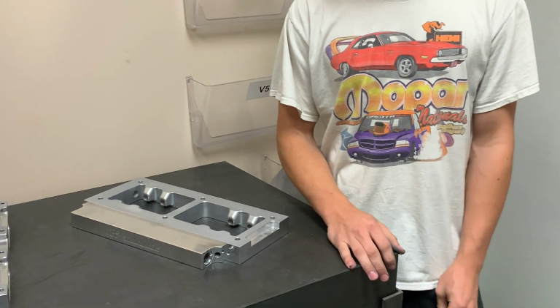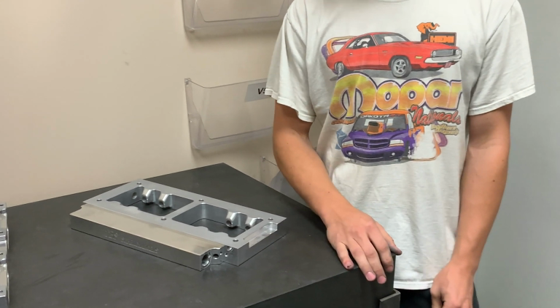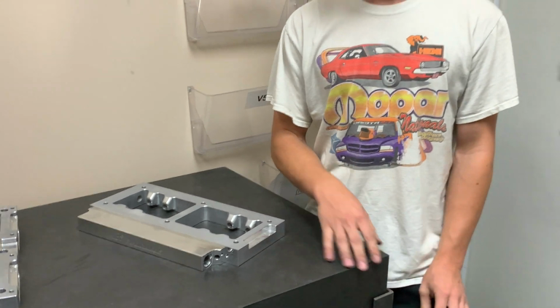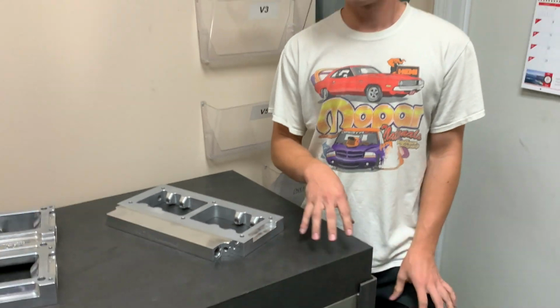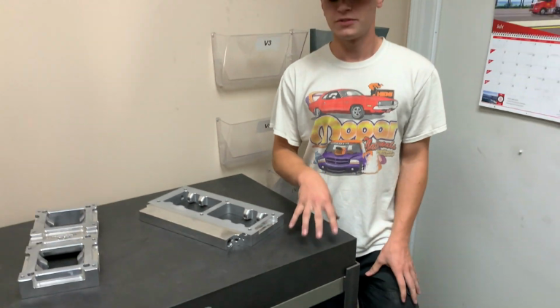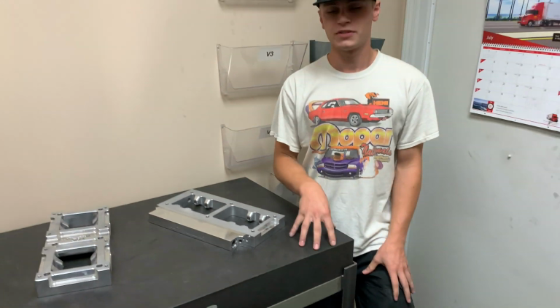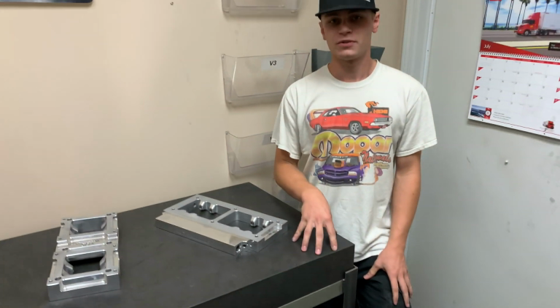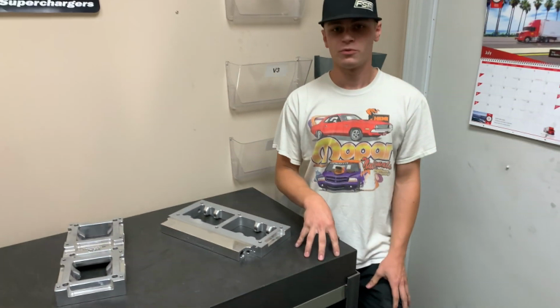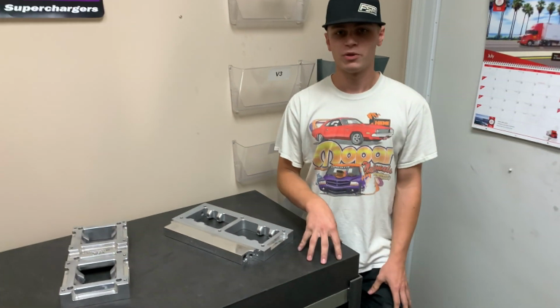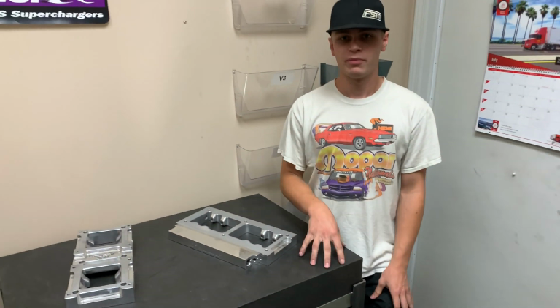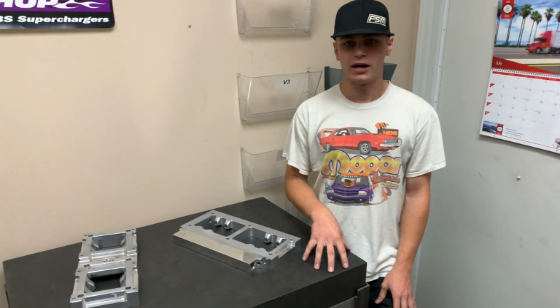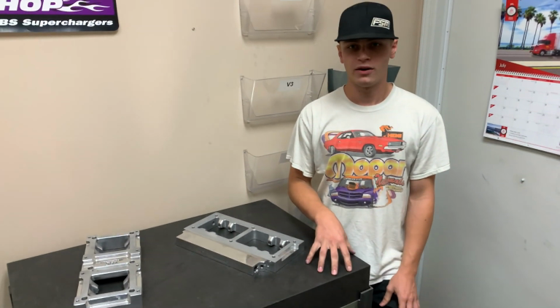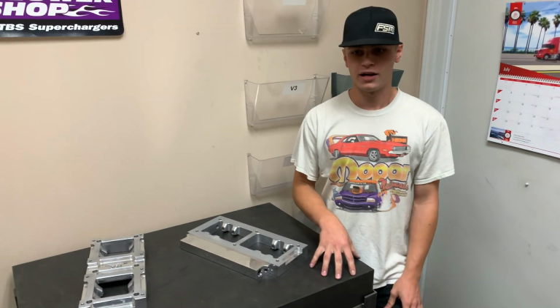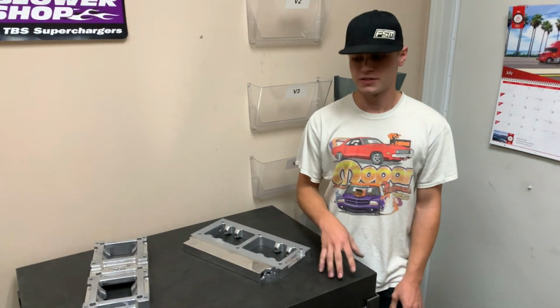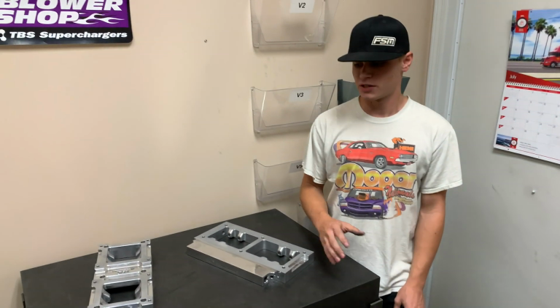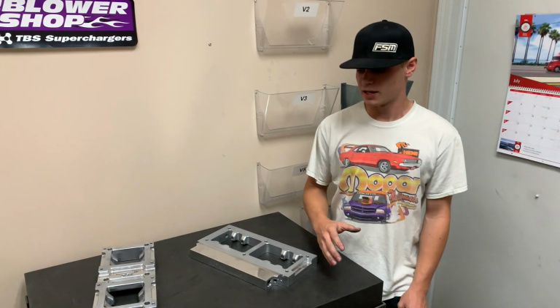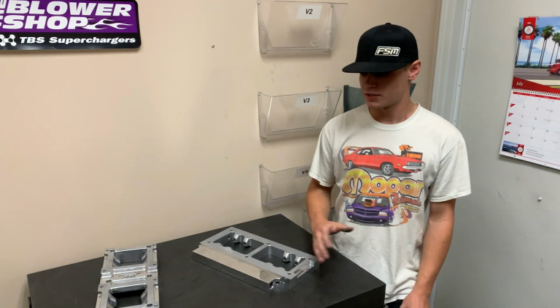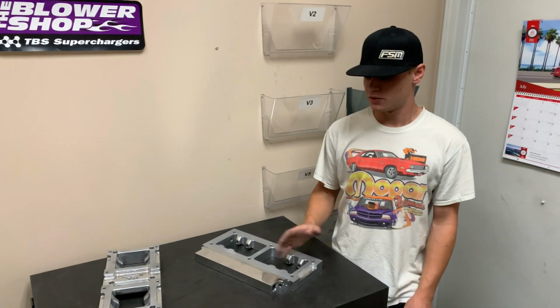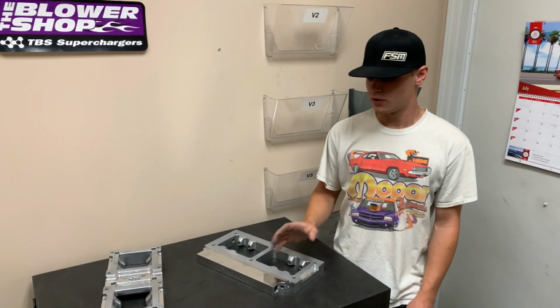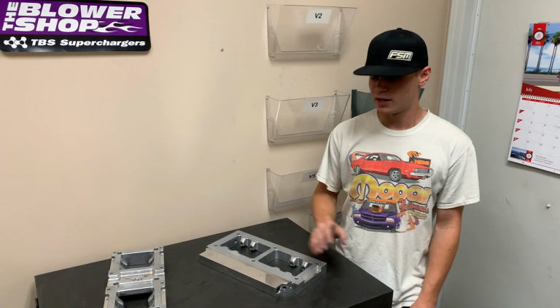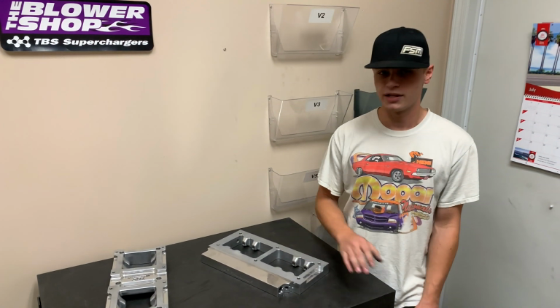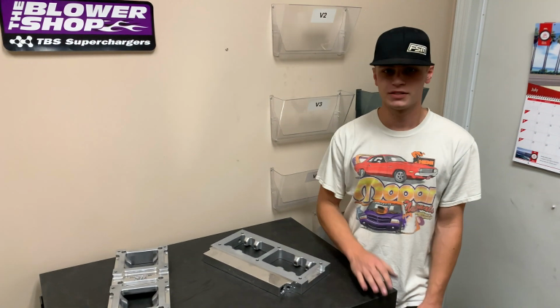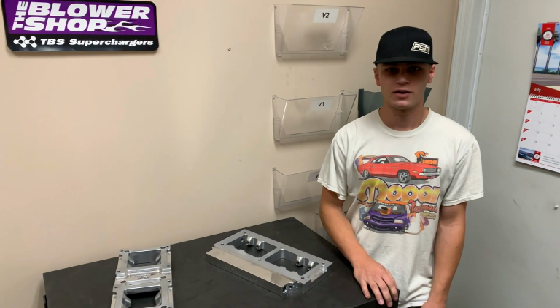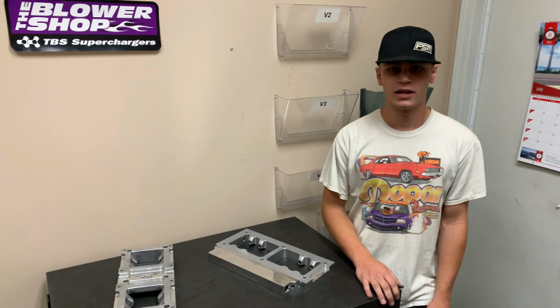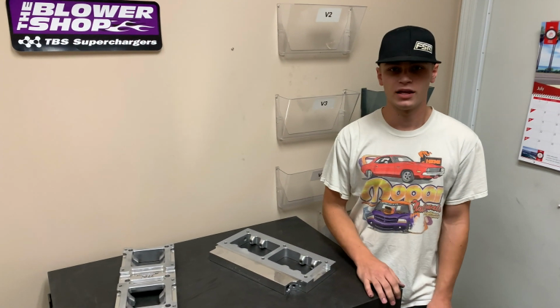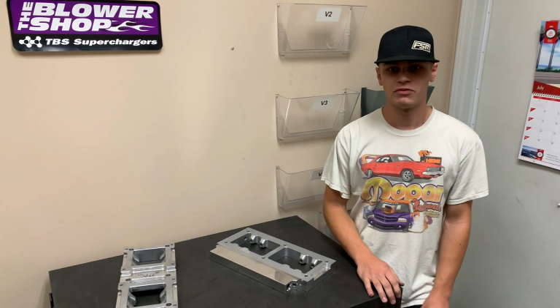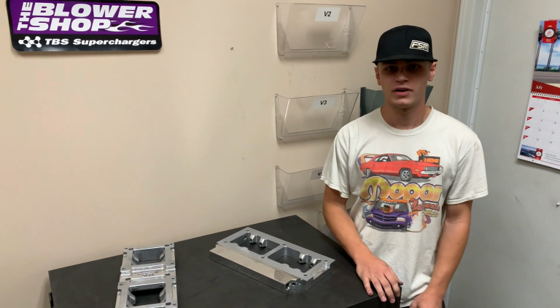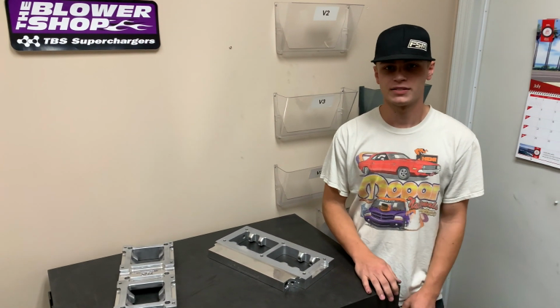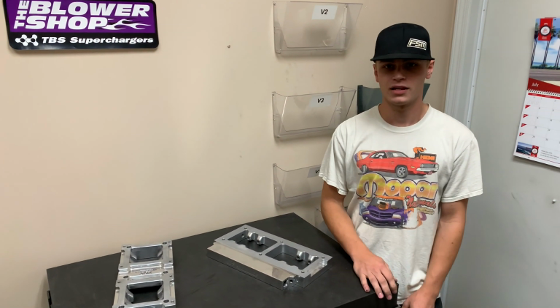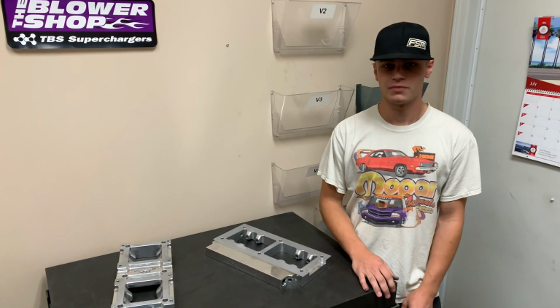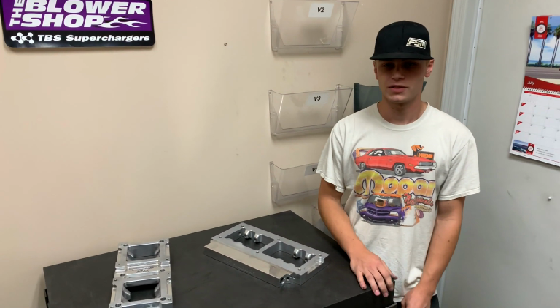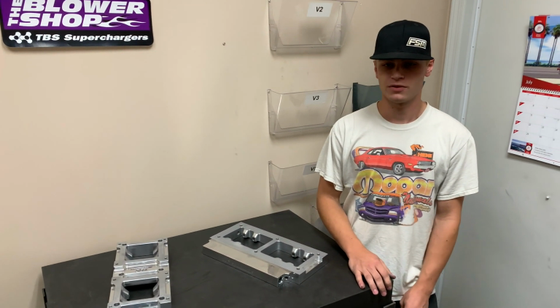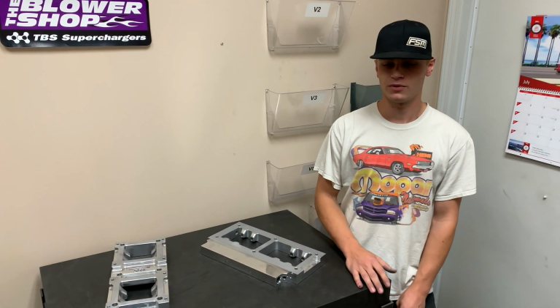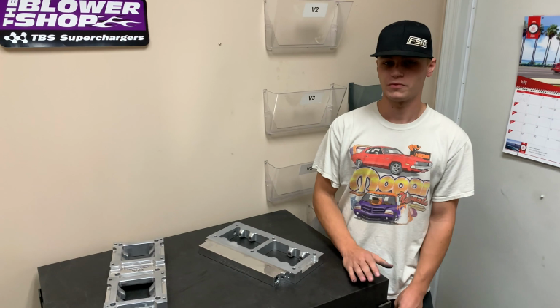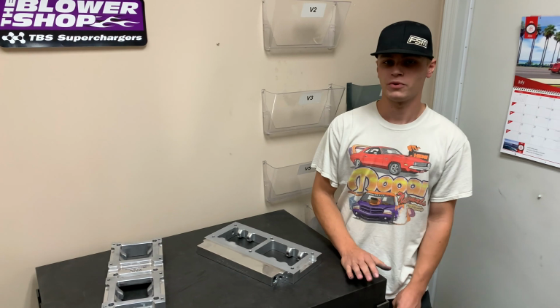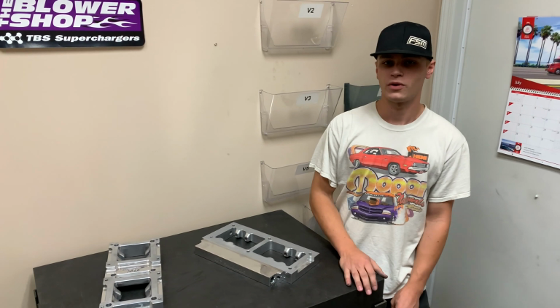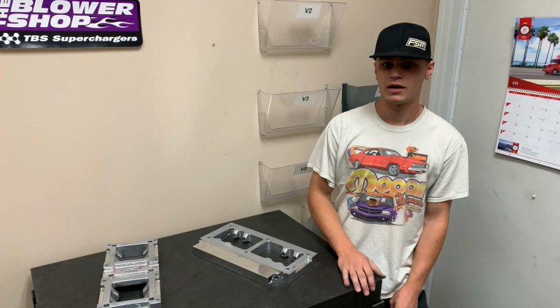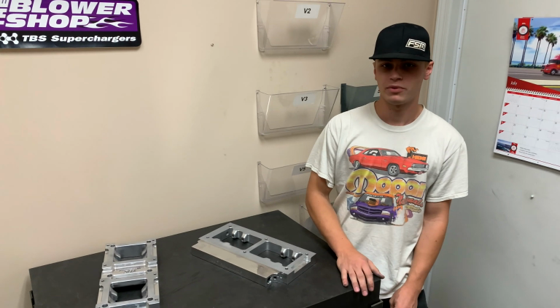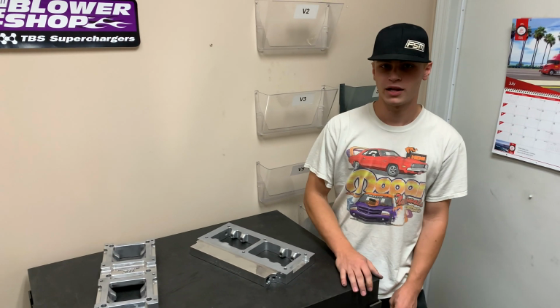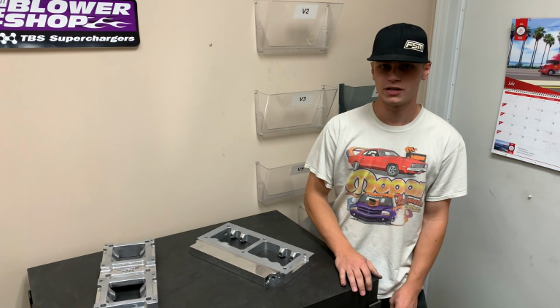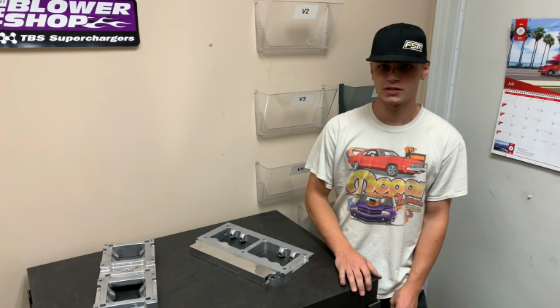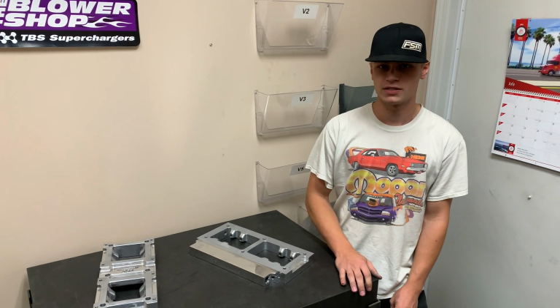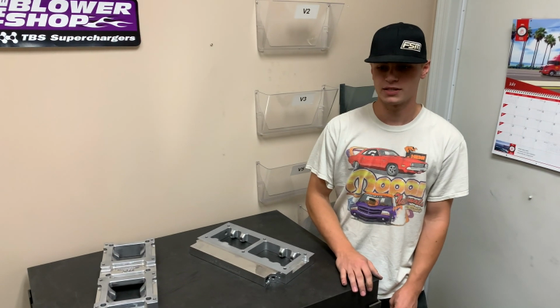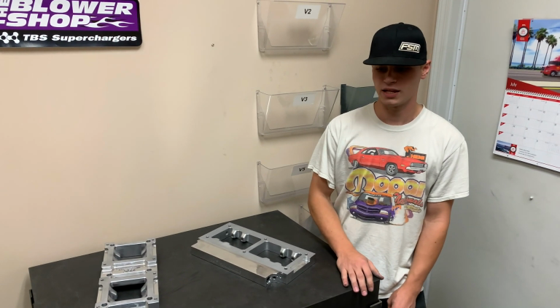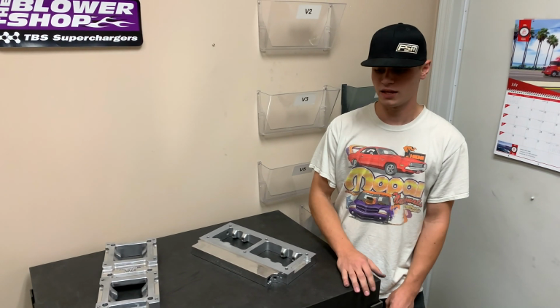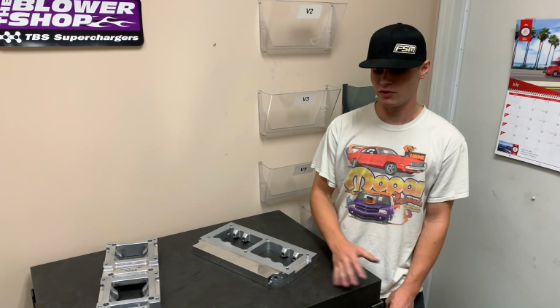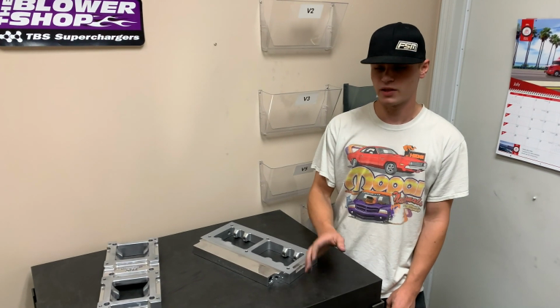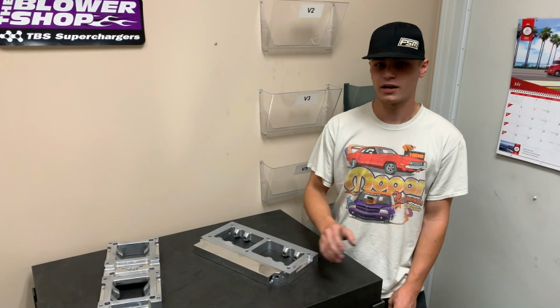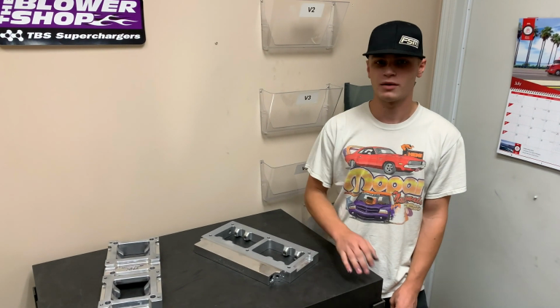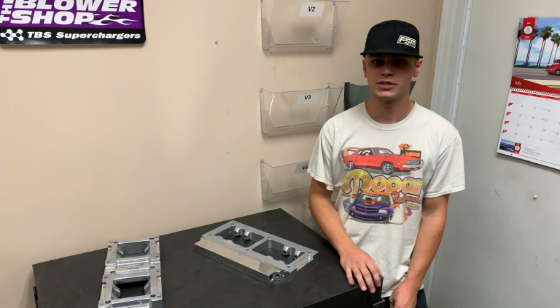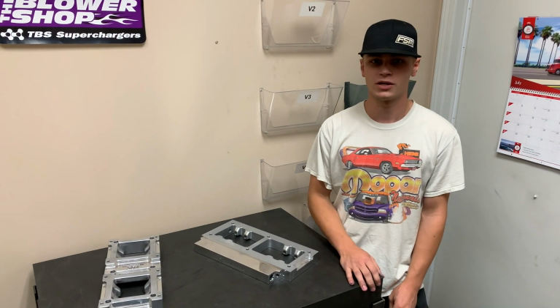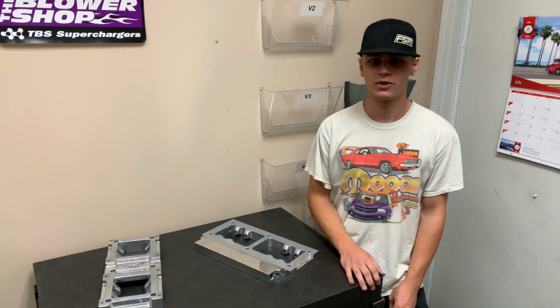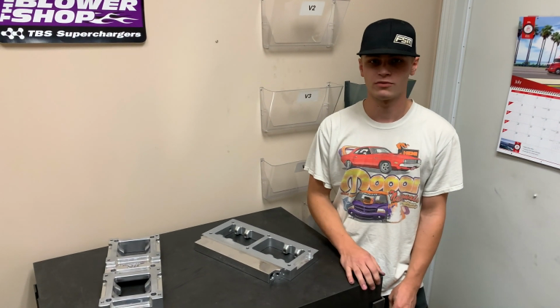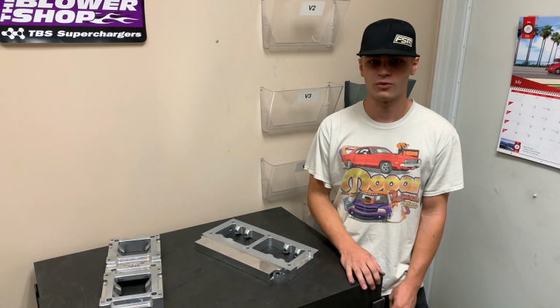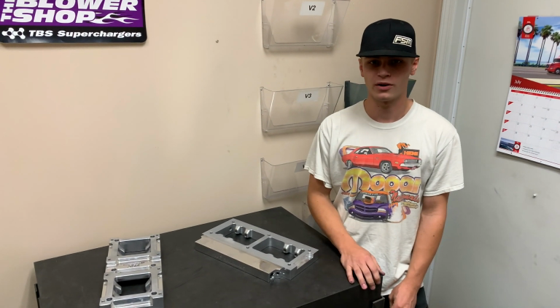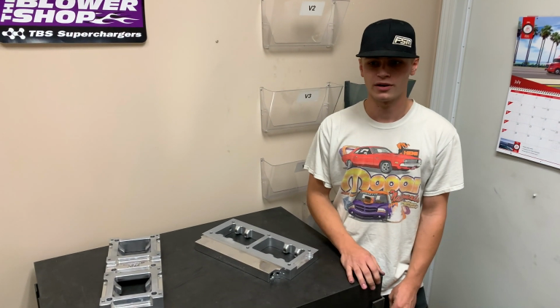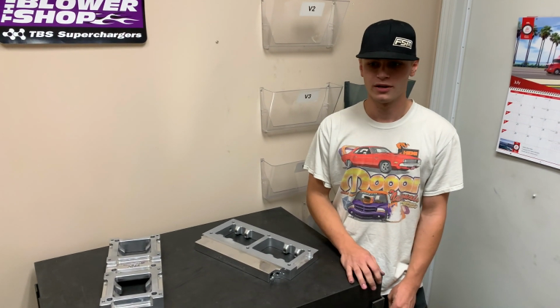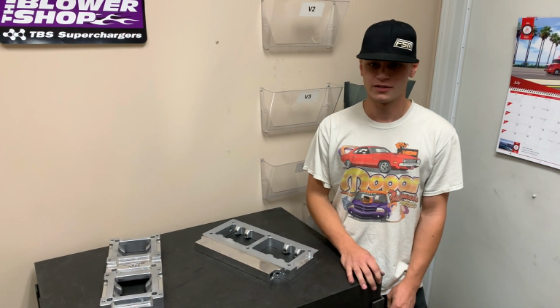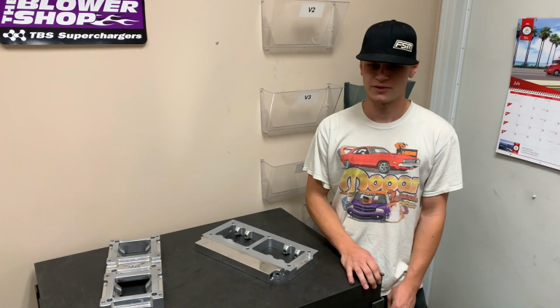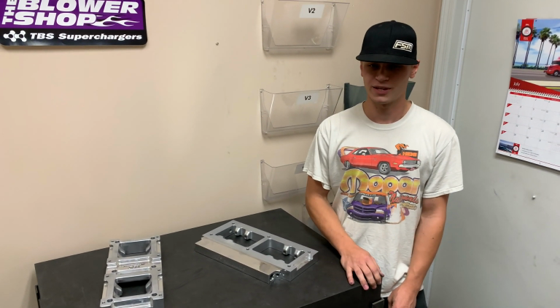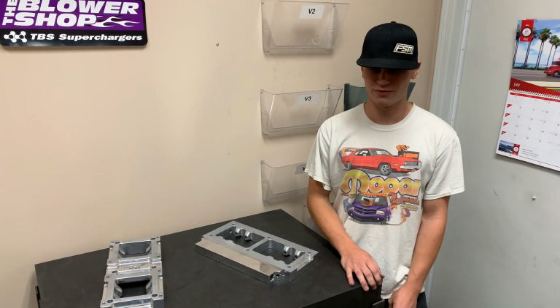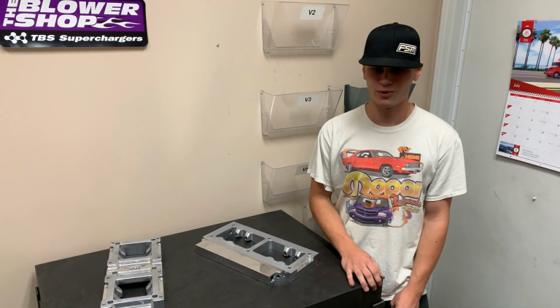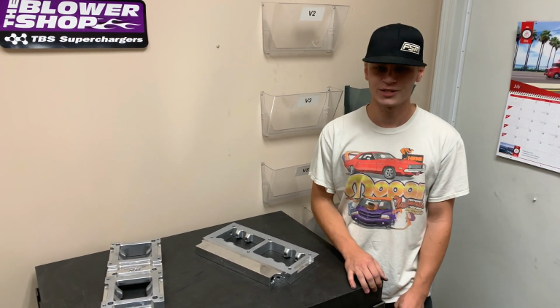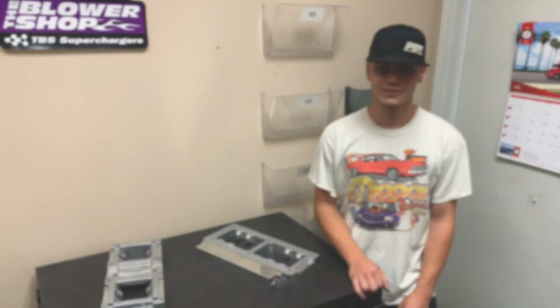So this is just a little bit about us trying to integrate EFI setups into roots blower applications and give you that option going forward. Thank you for watching.